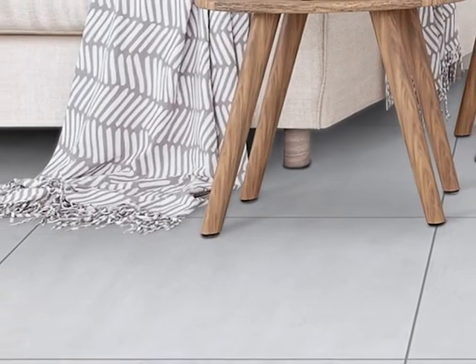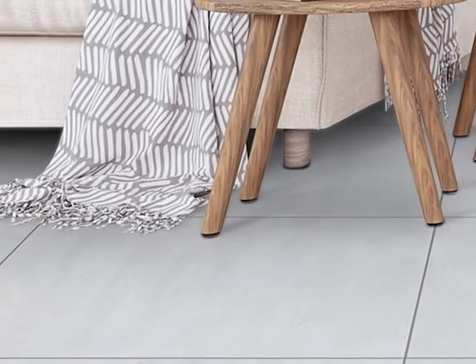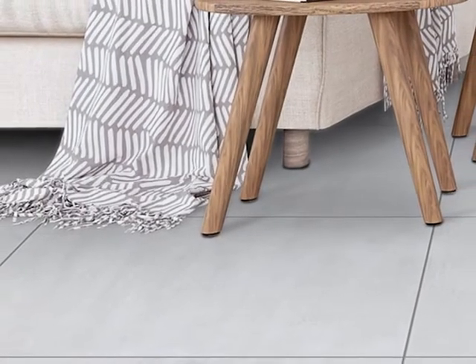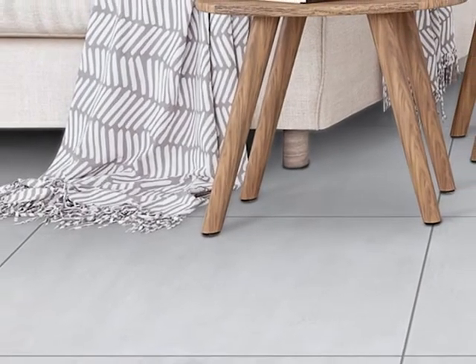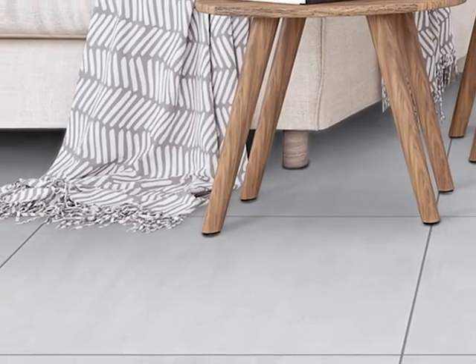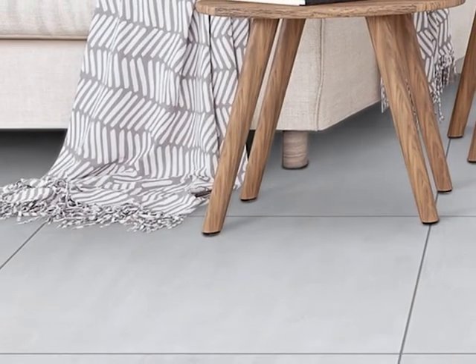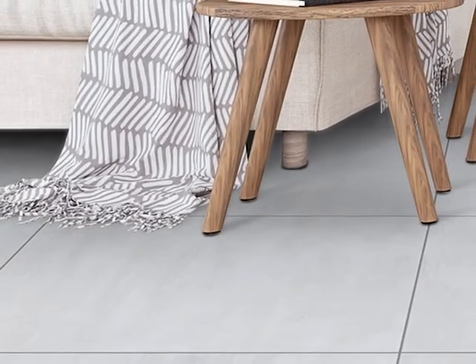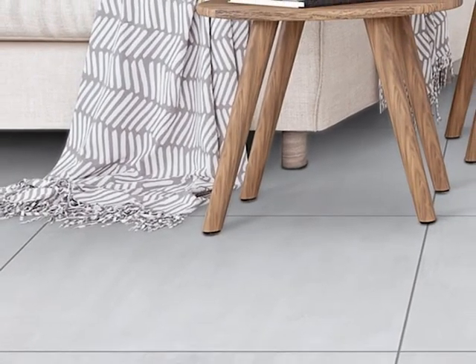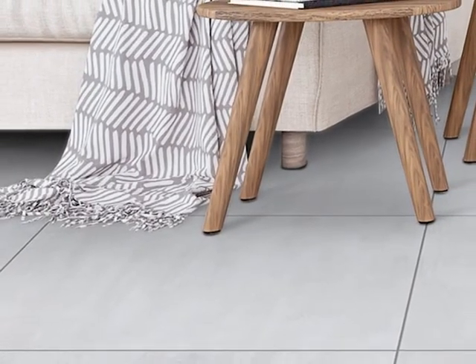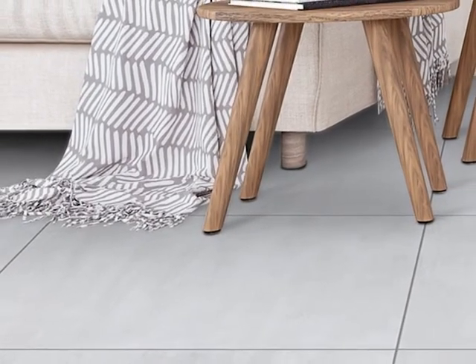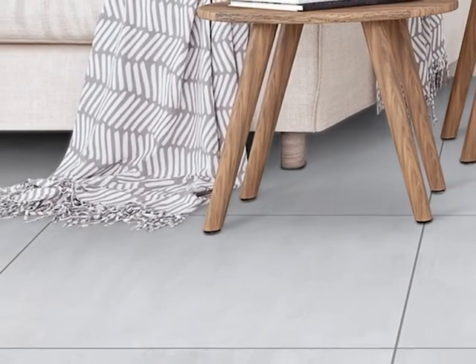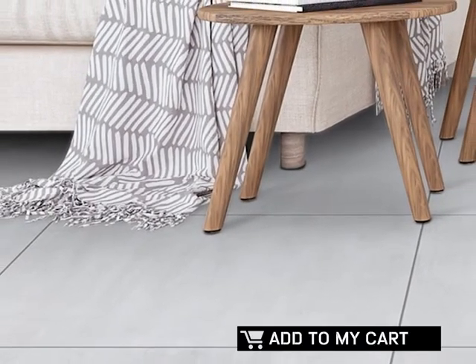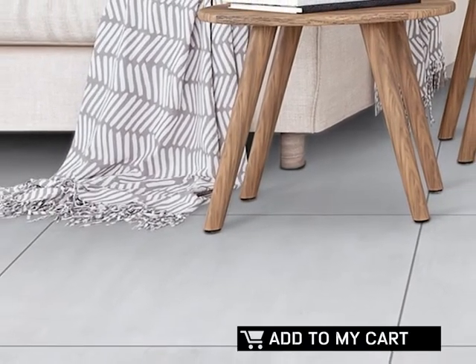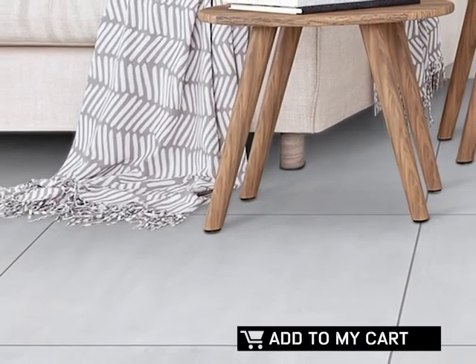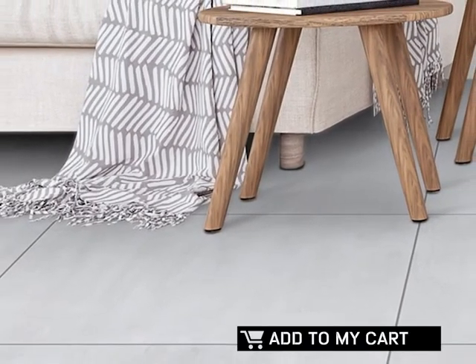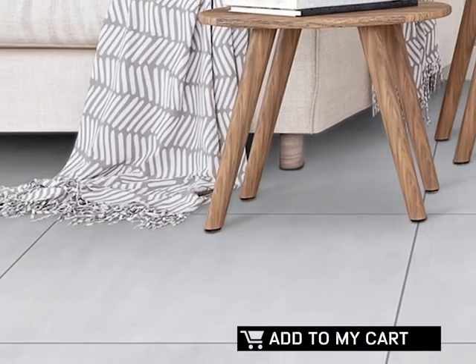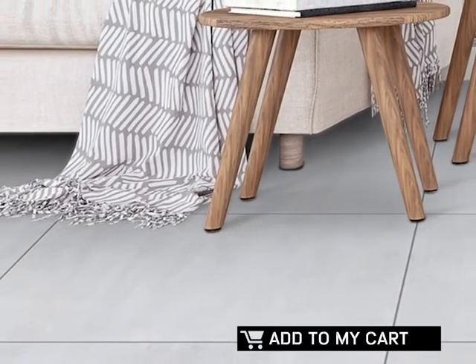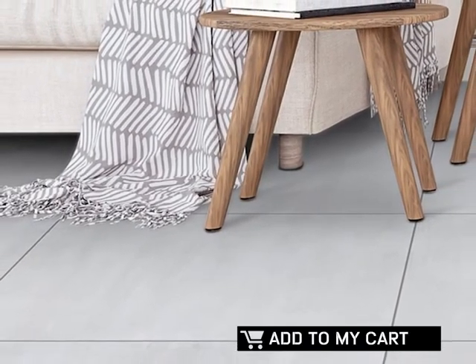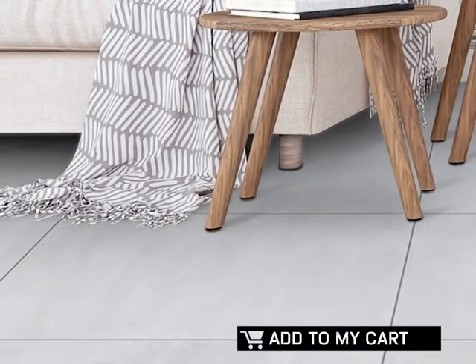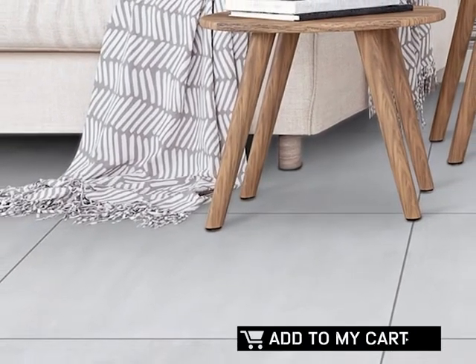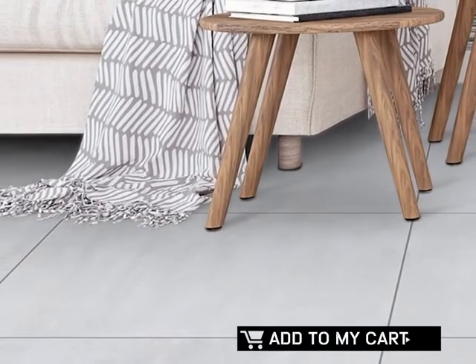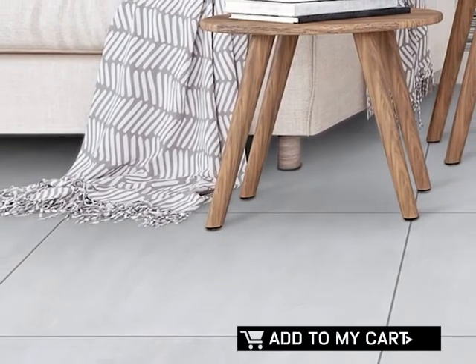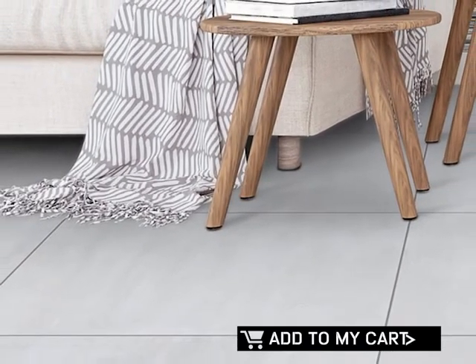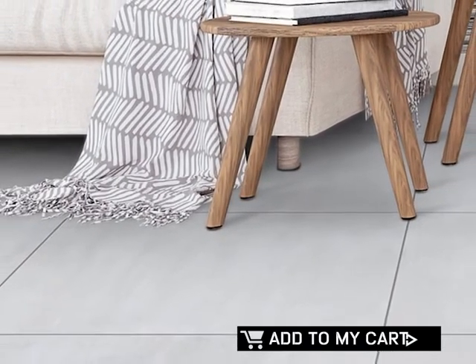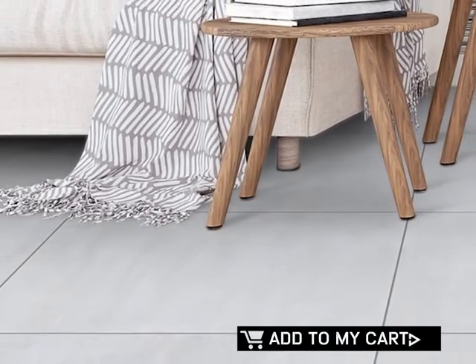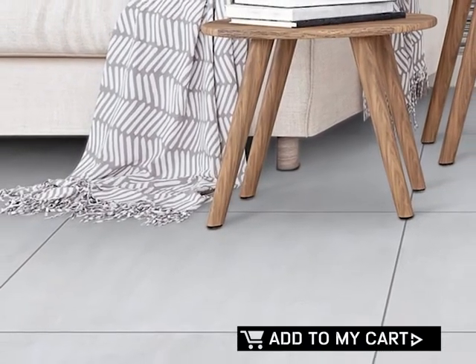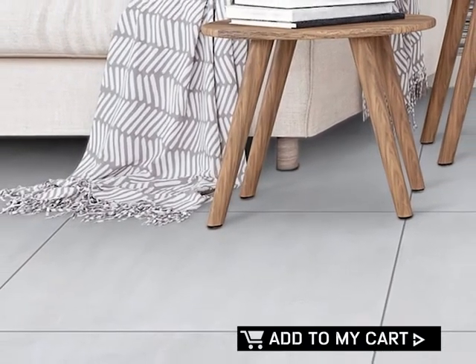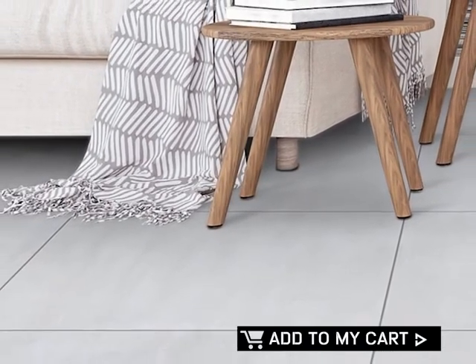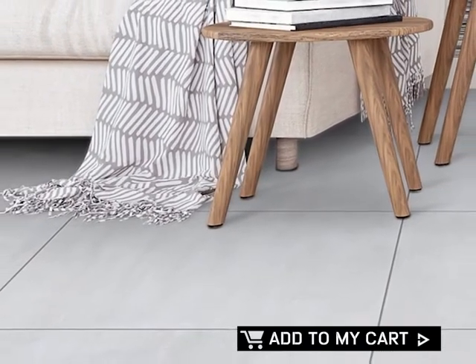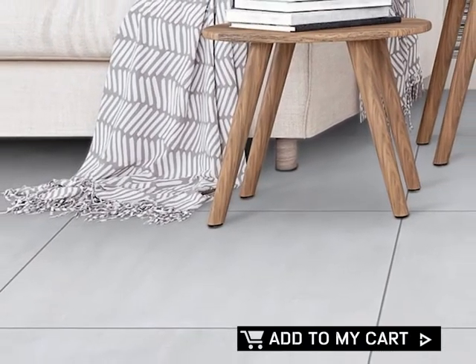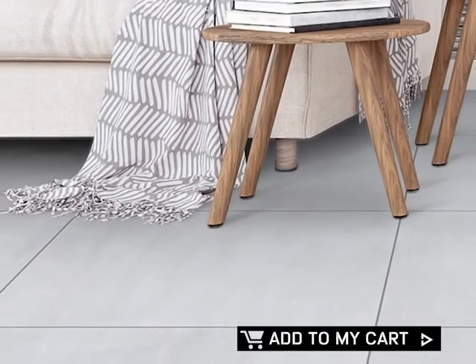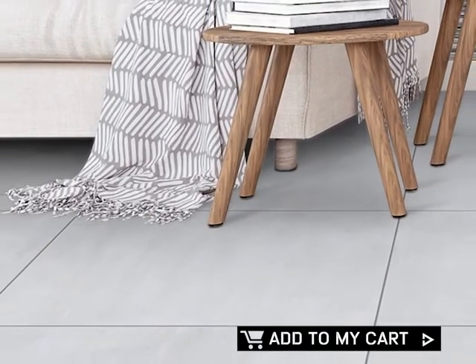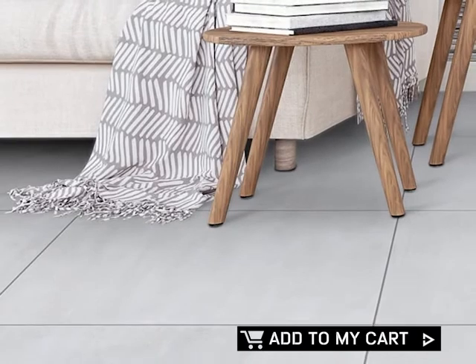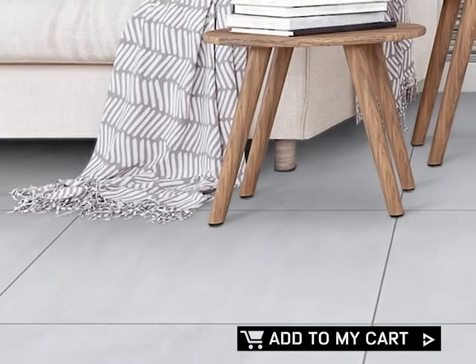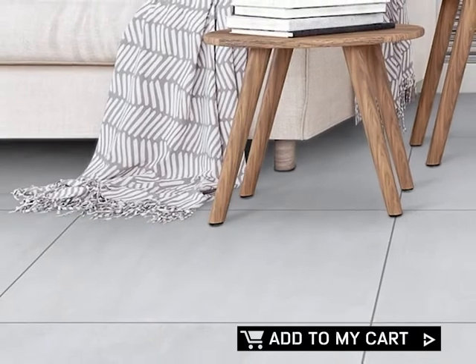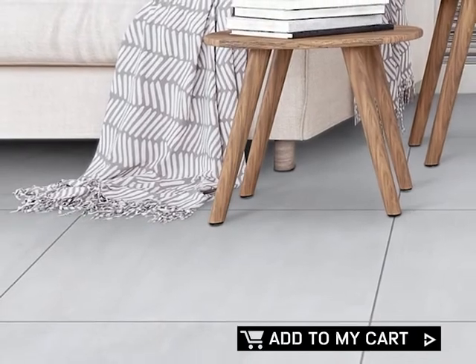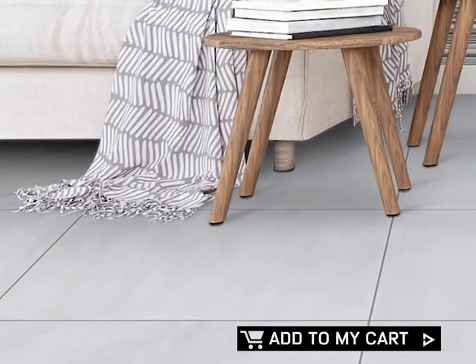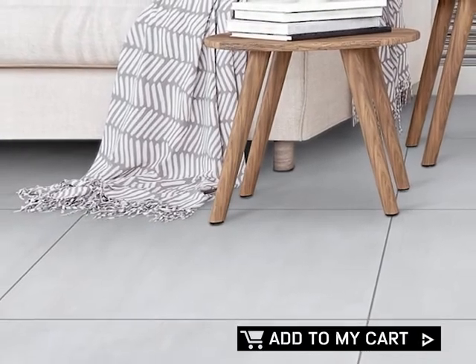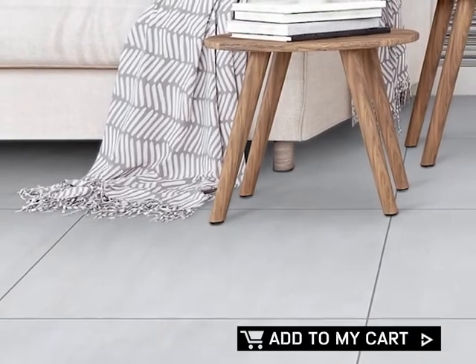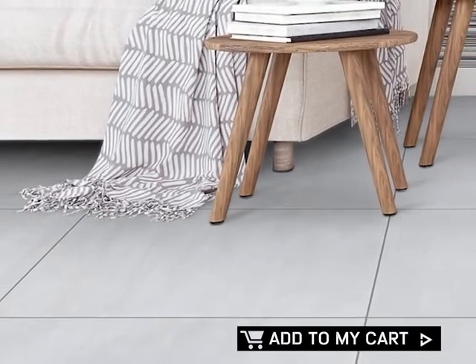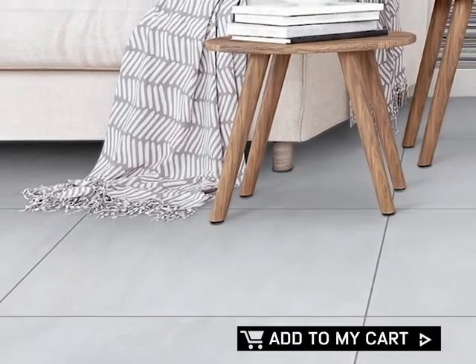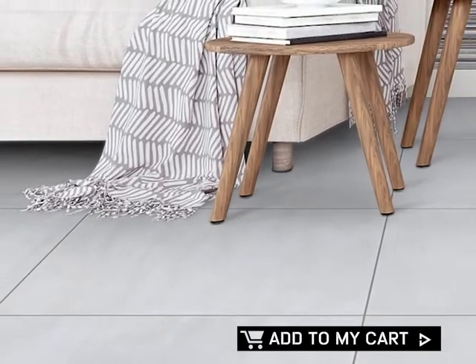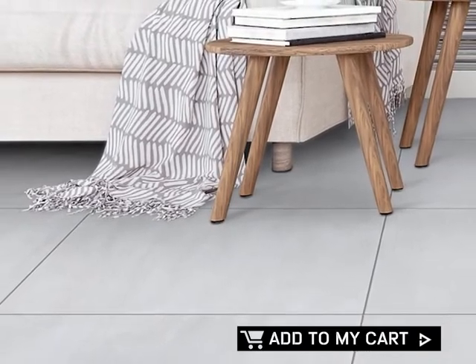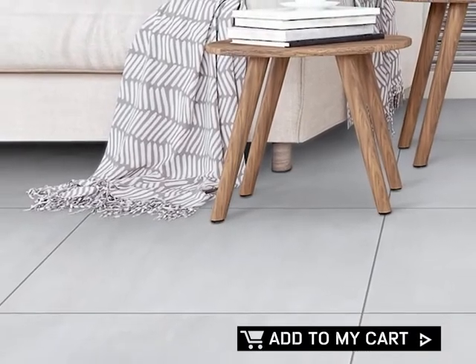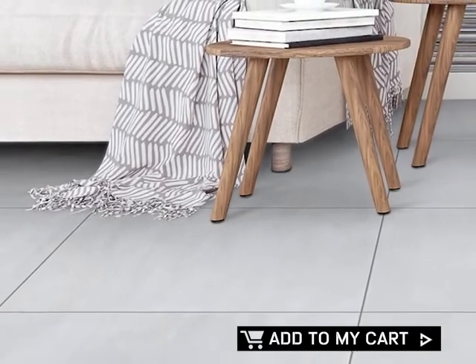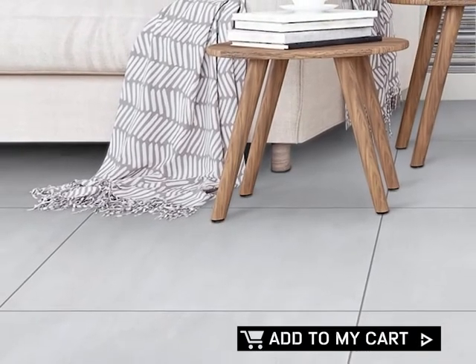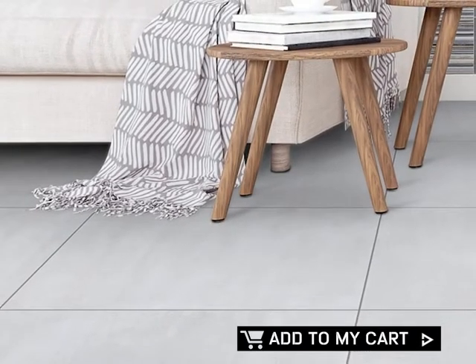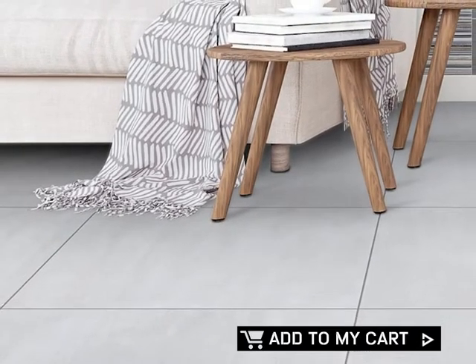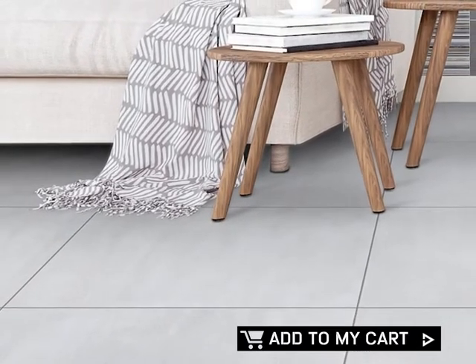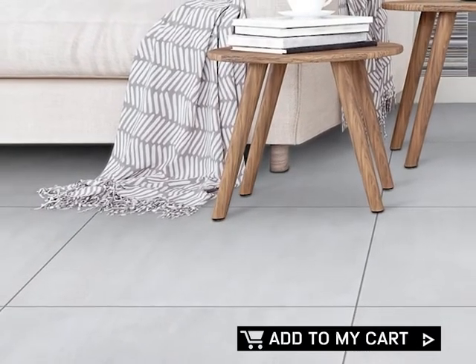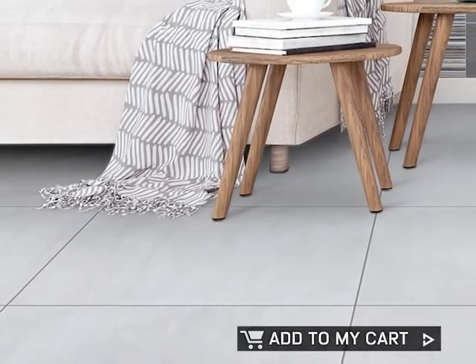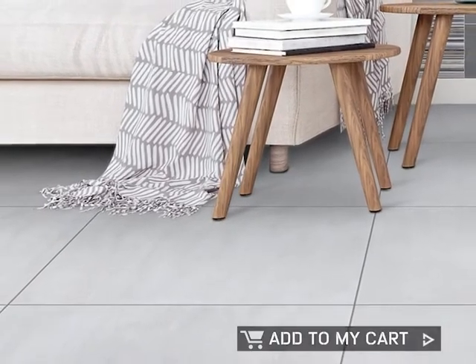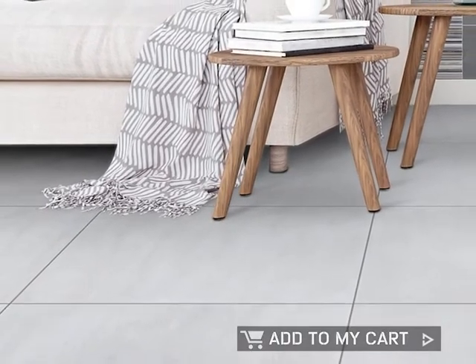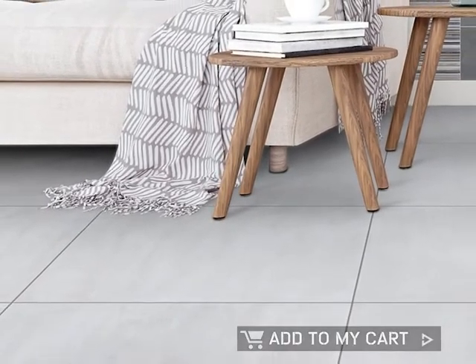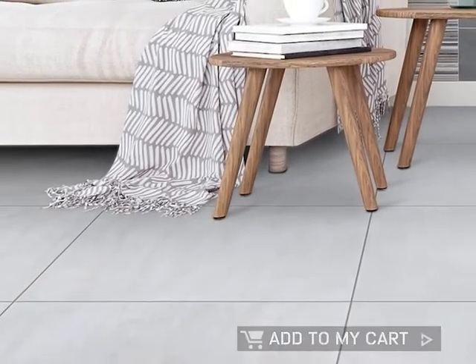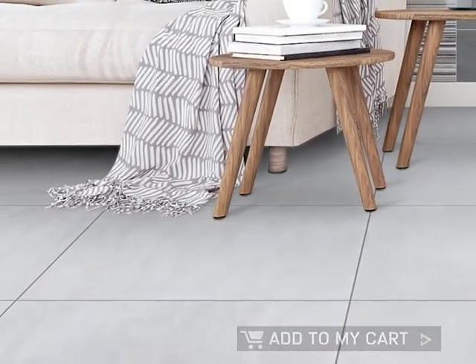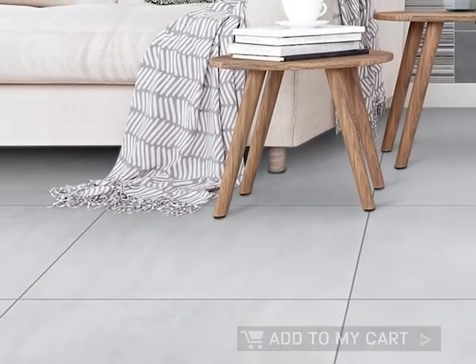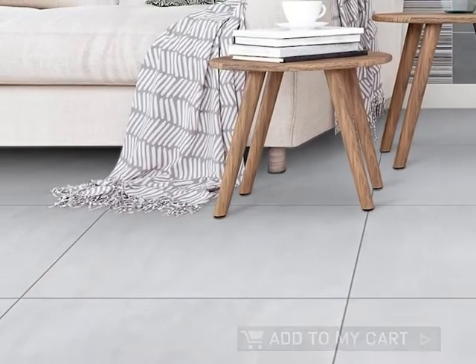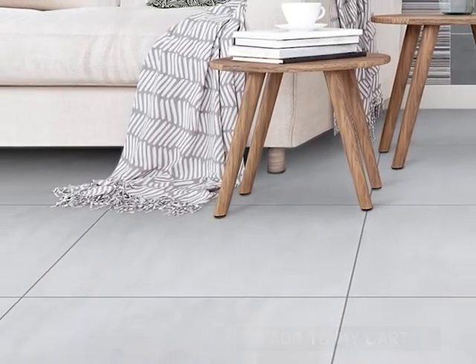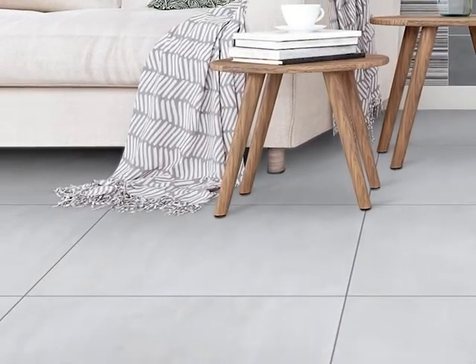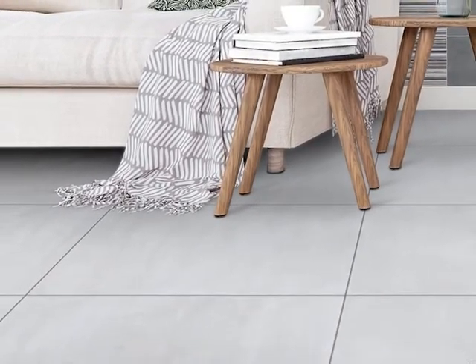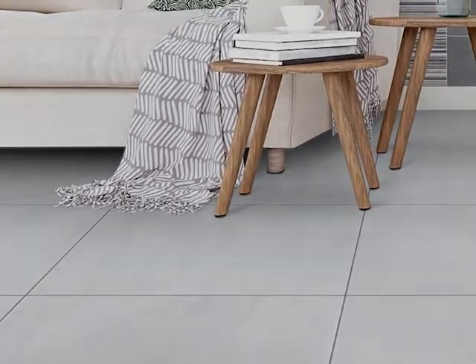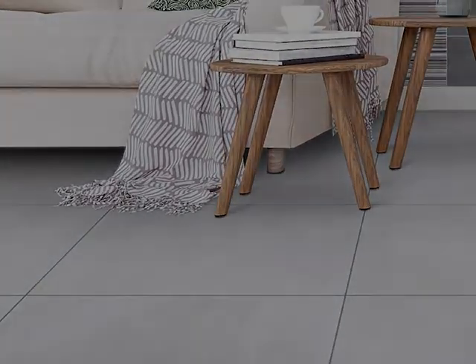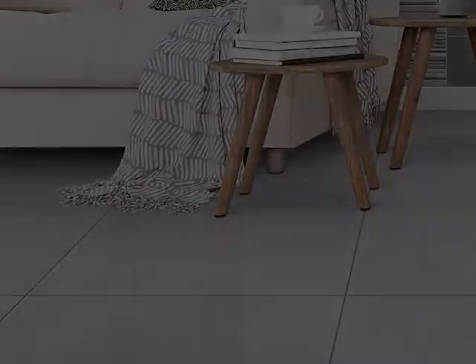Add the Network Grey Rectified Matte Porcelain Floor Tile to your cart today. Available at CTM.